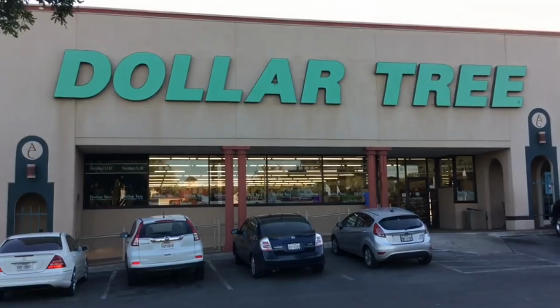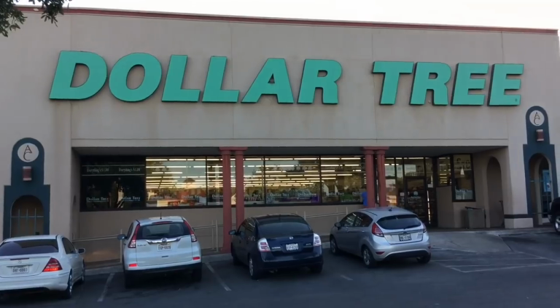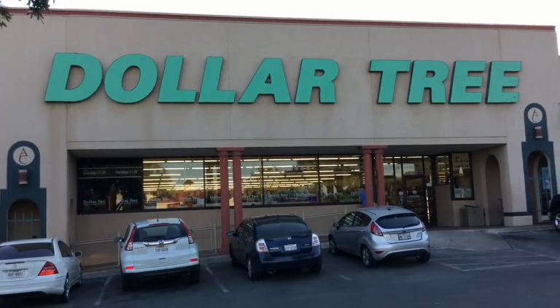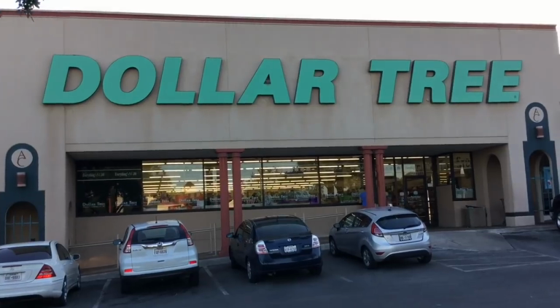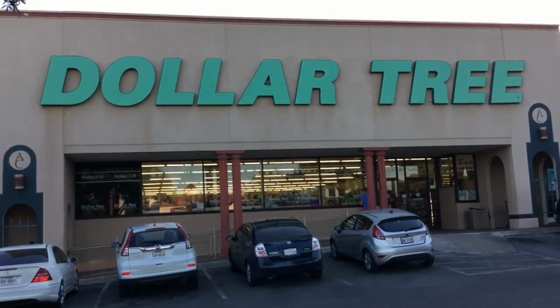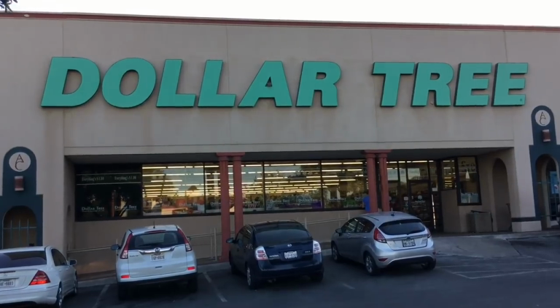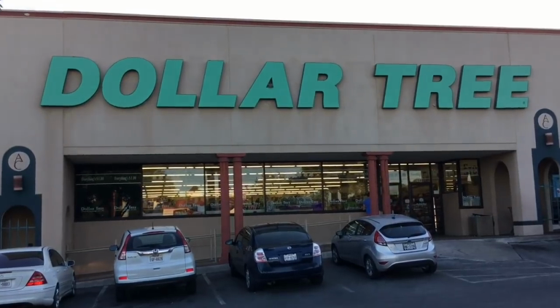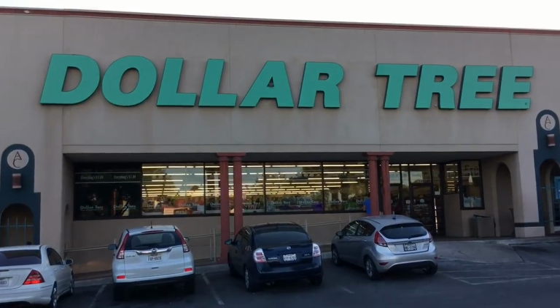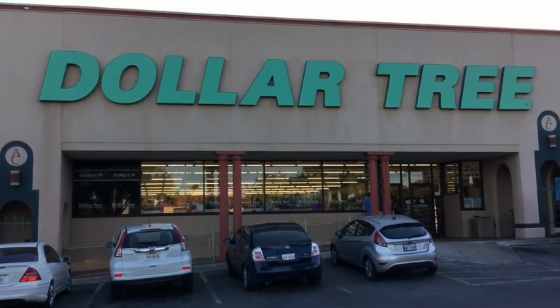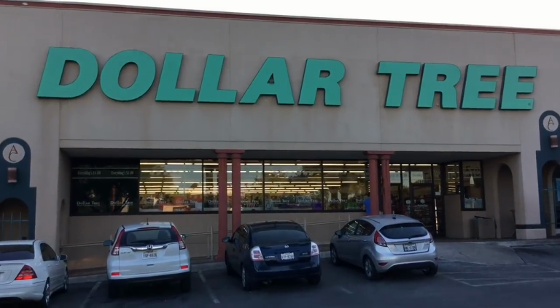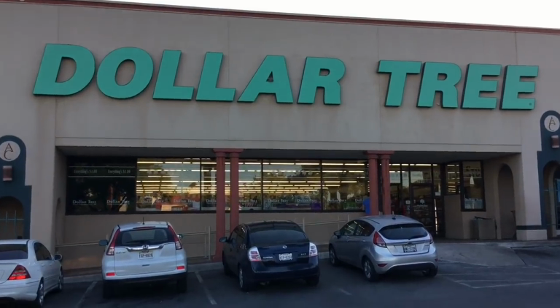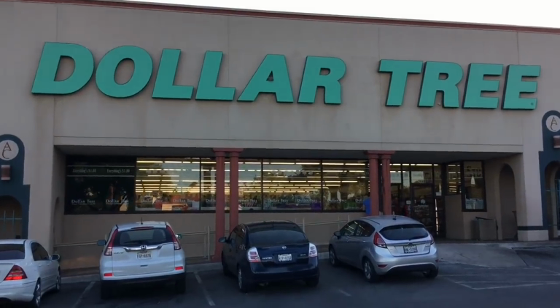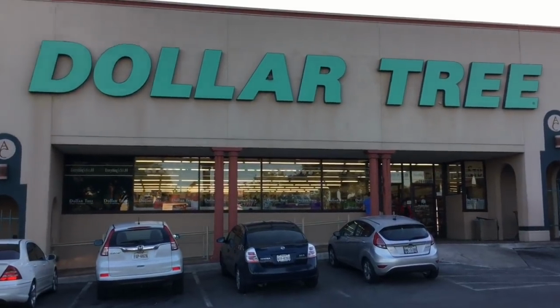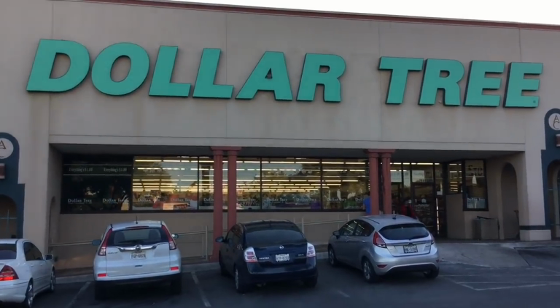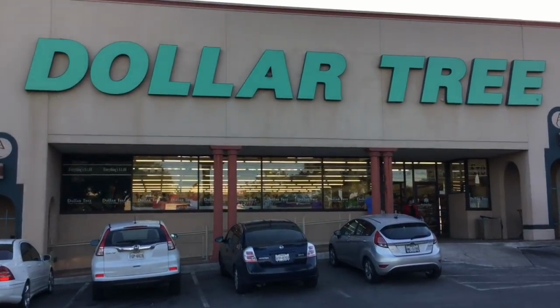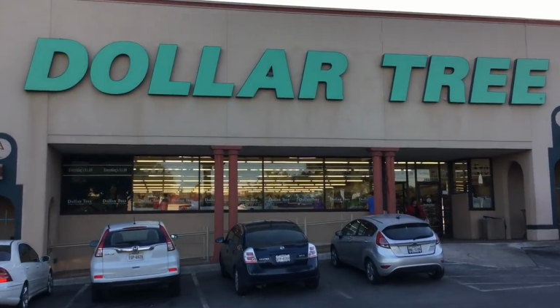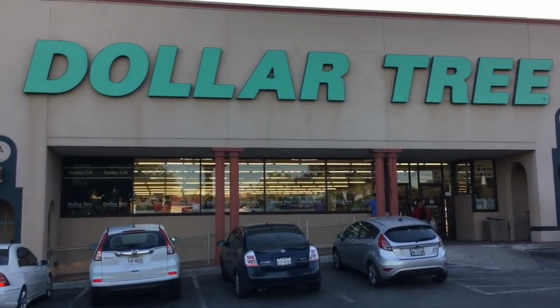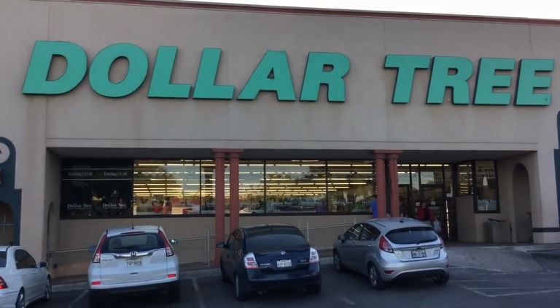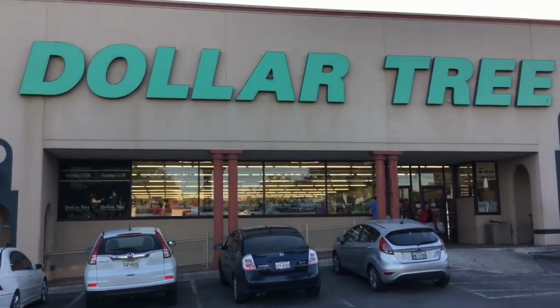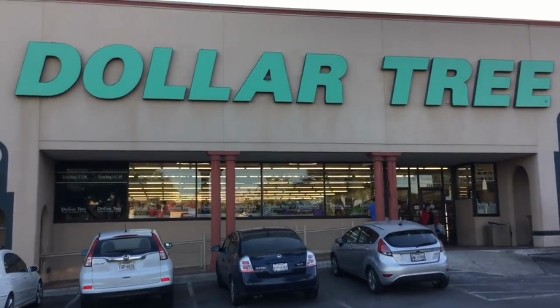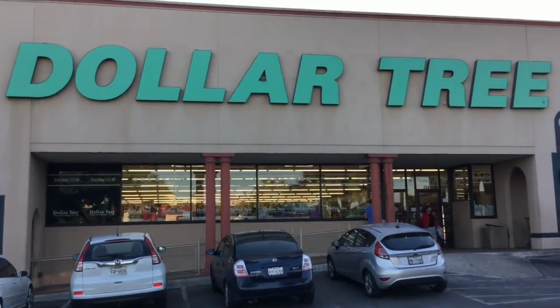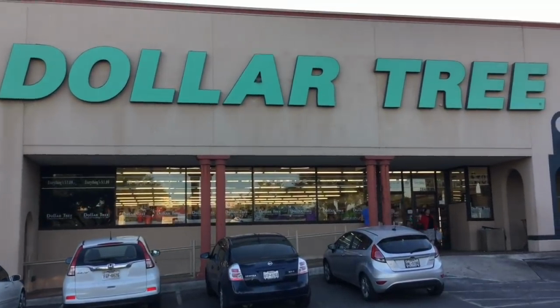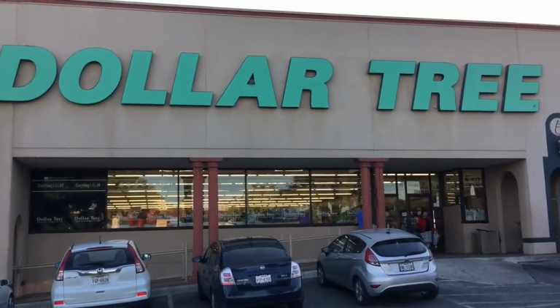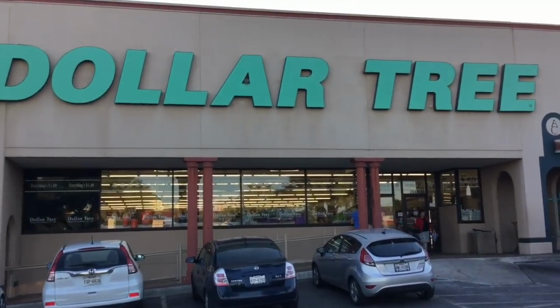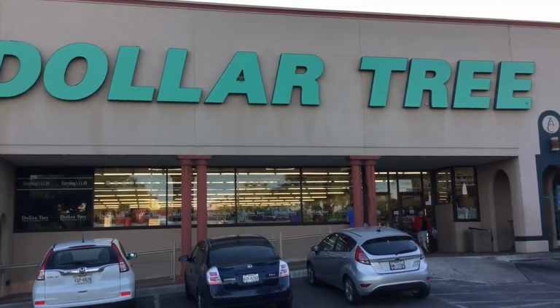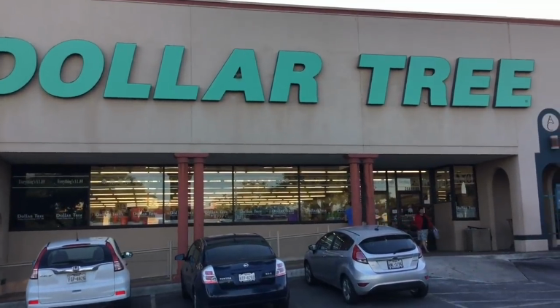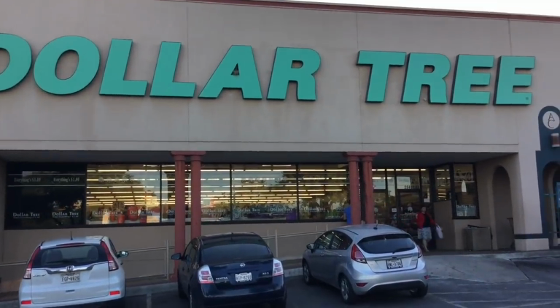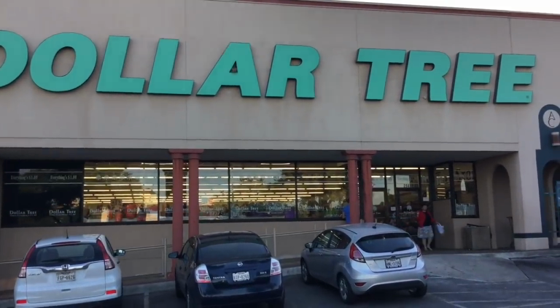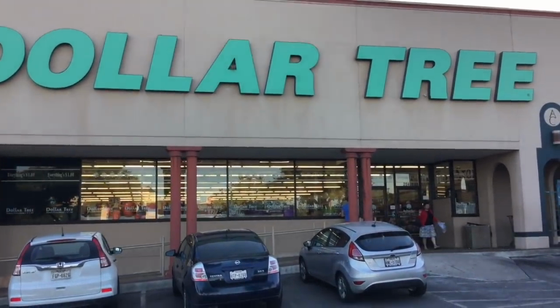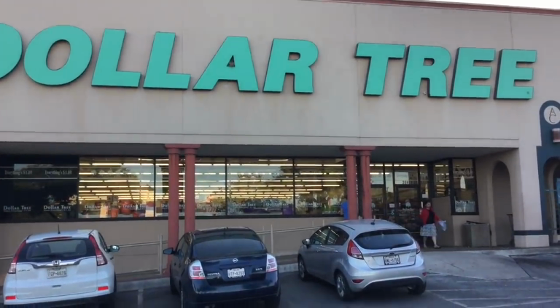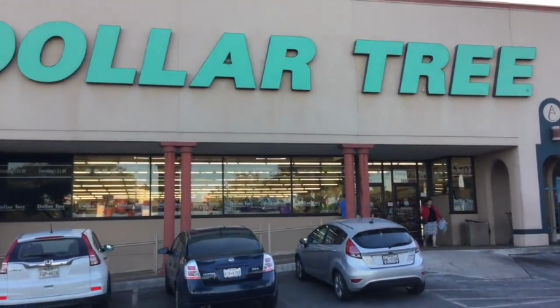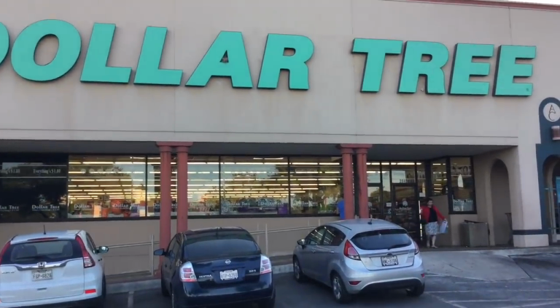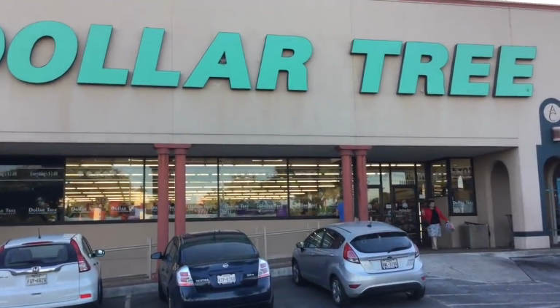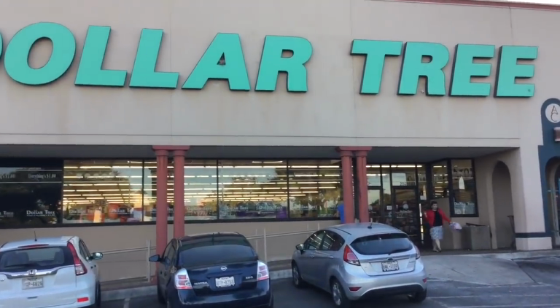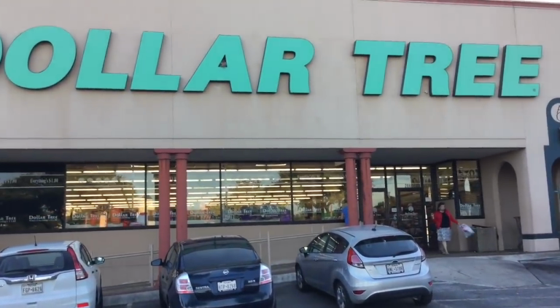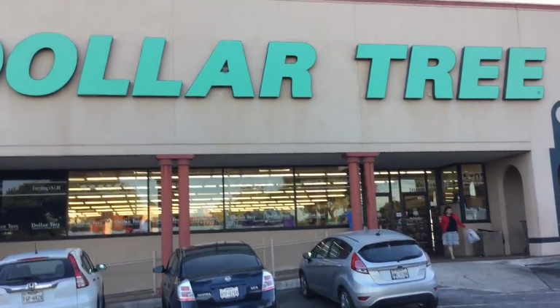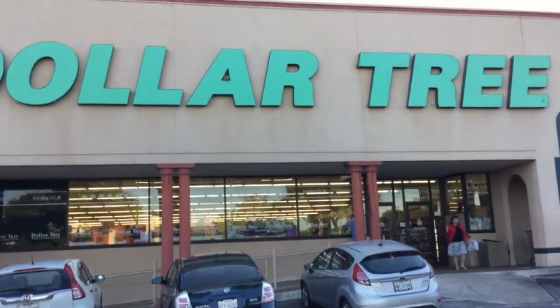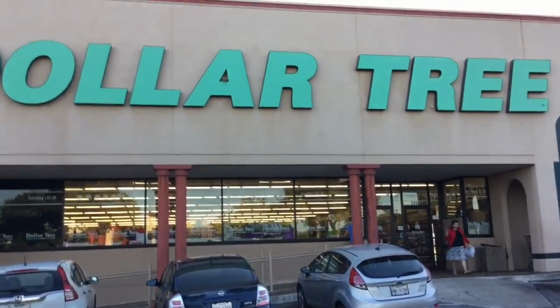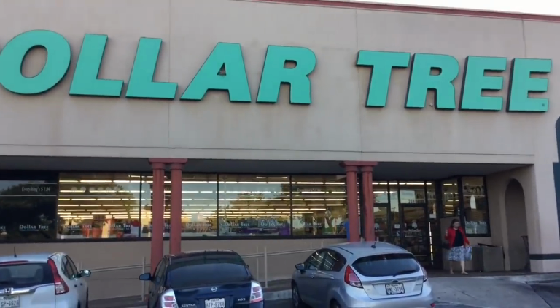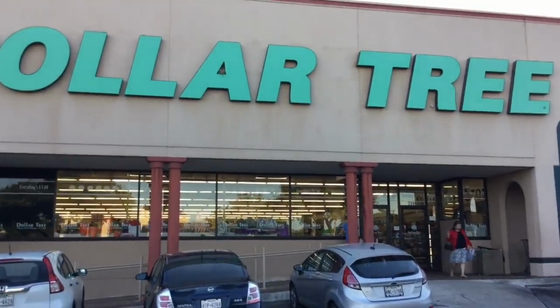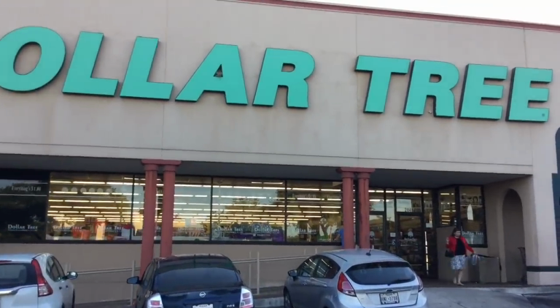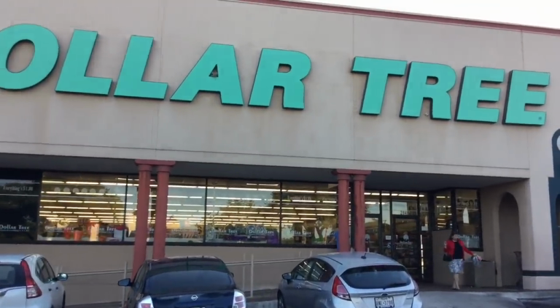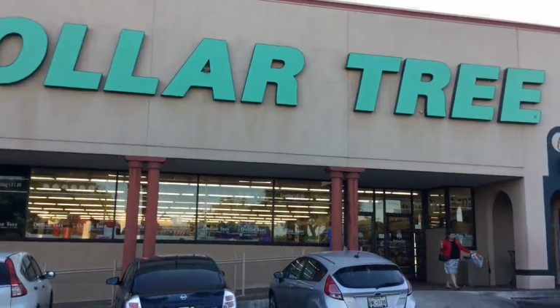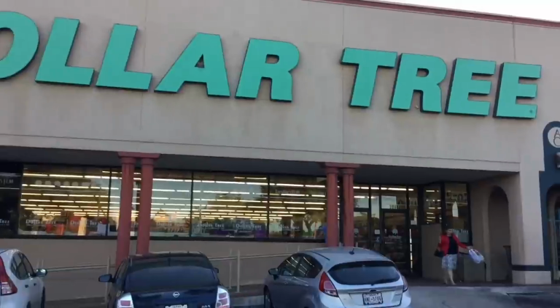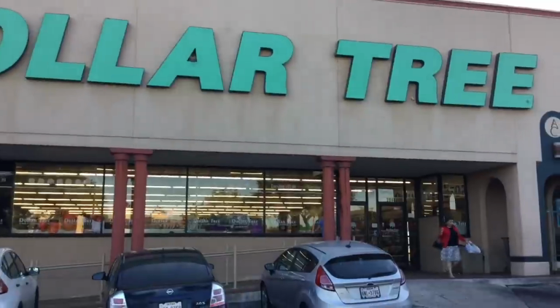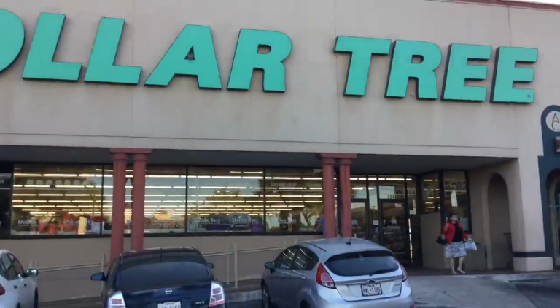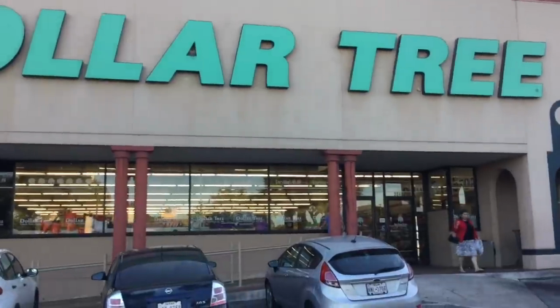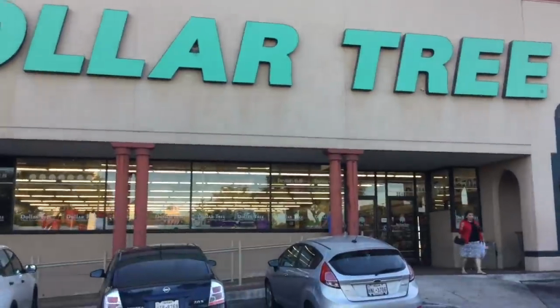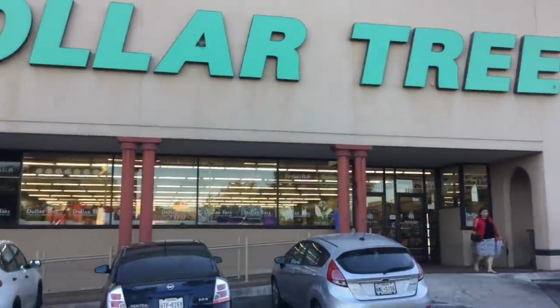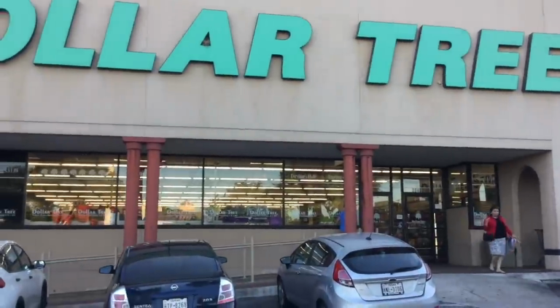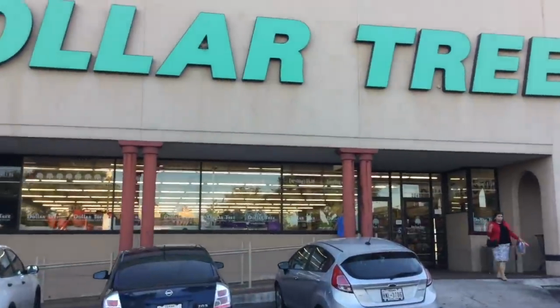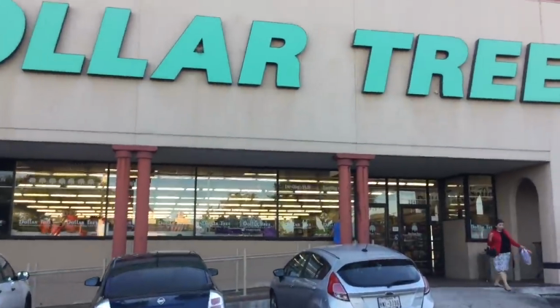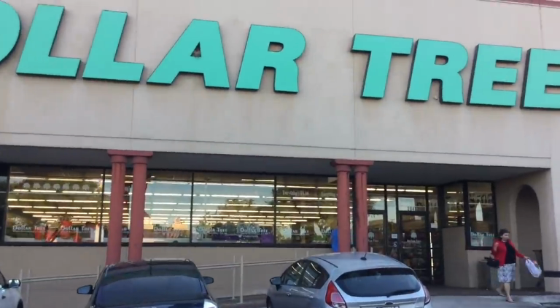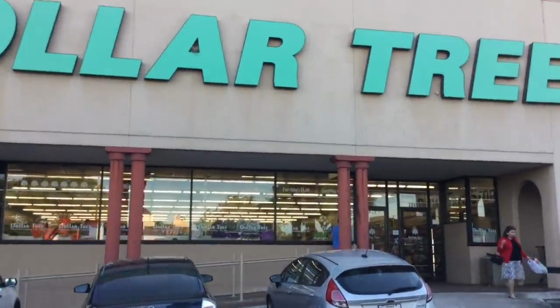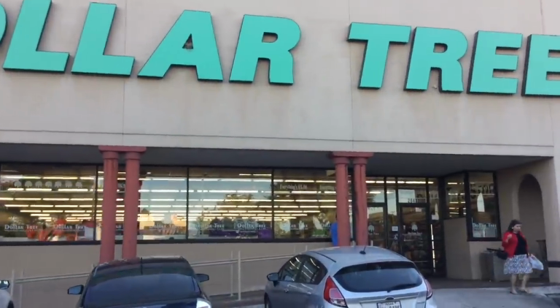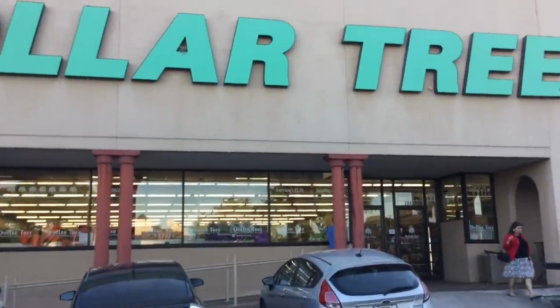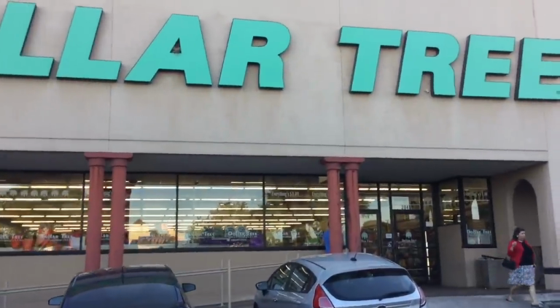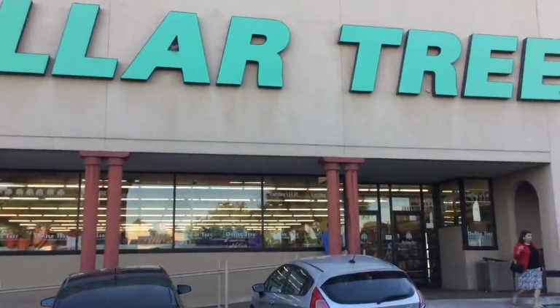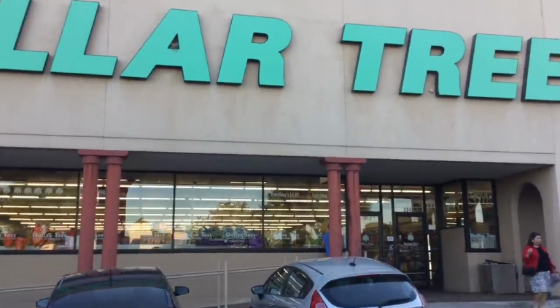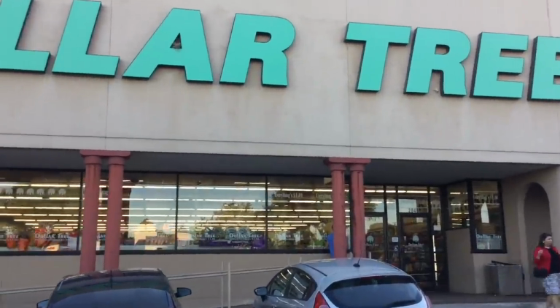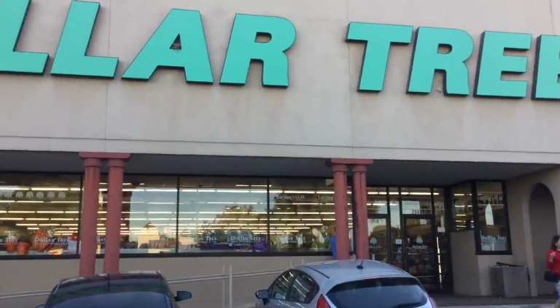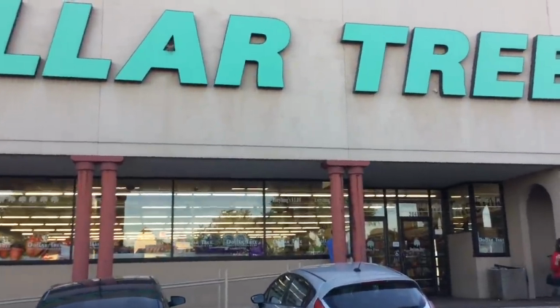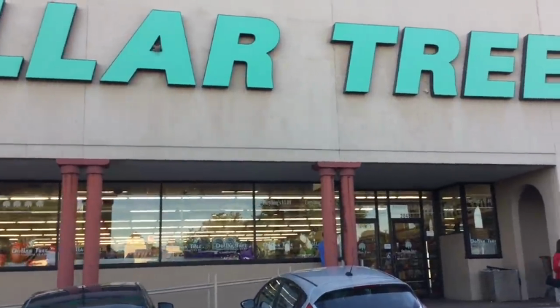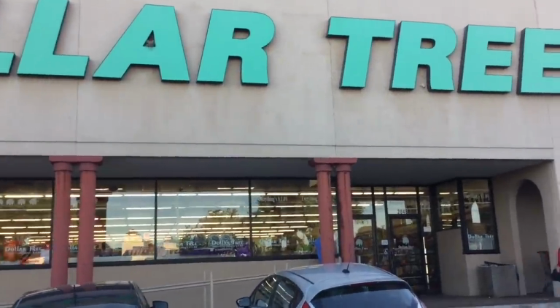So today we're at the Dollar Tree and we're gonna see if it's humanly possible to build a complete survival kit from scratch, so stick with me.